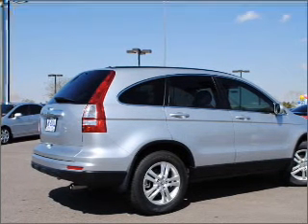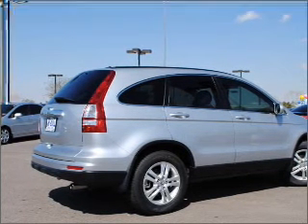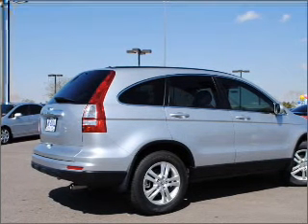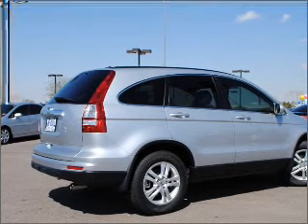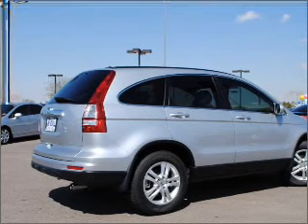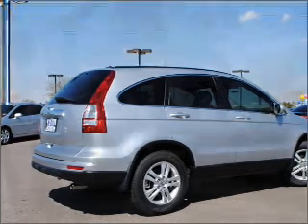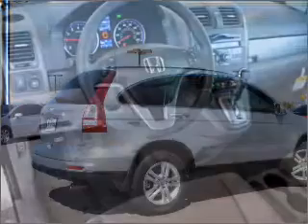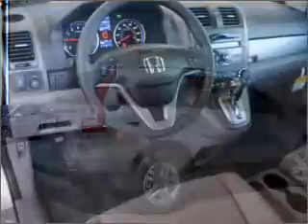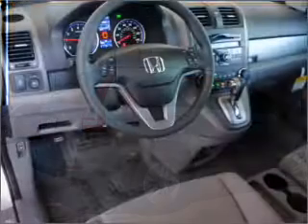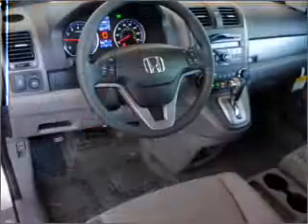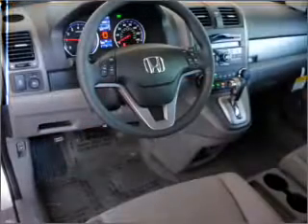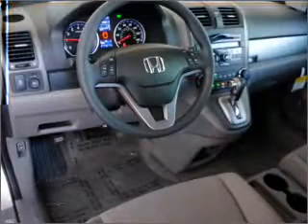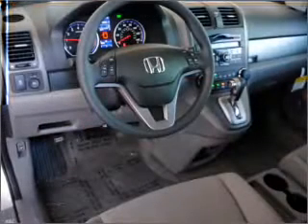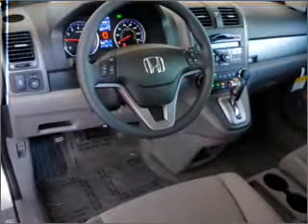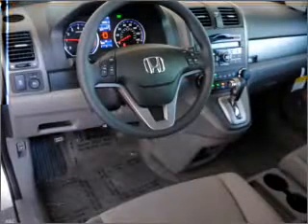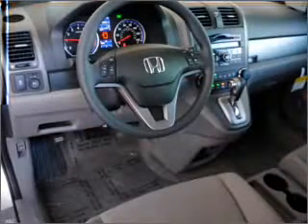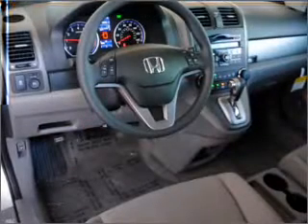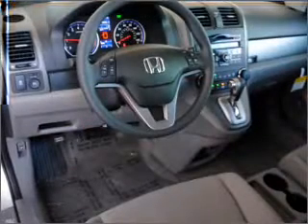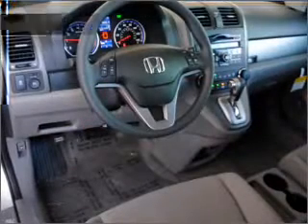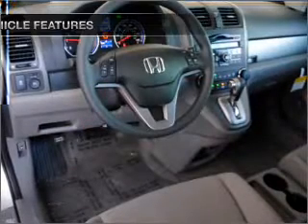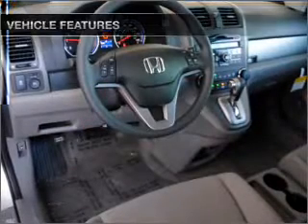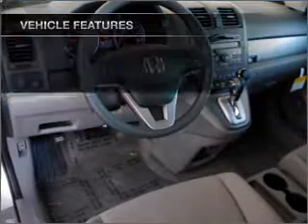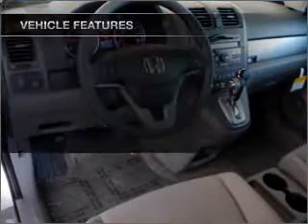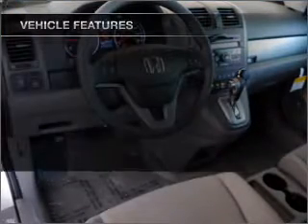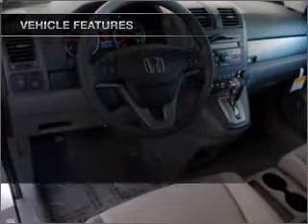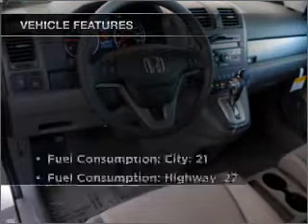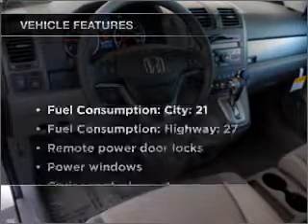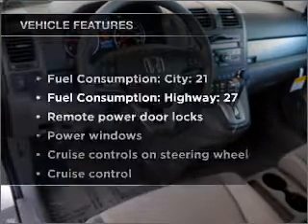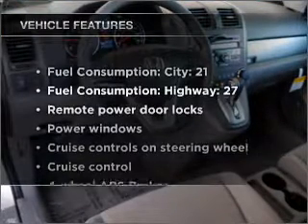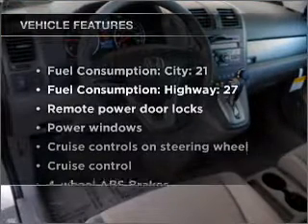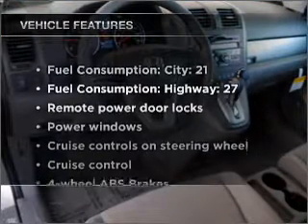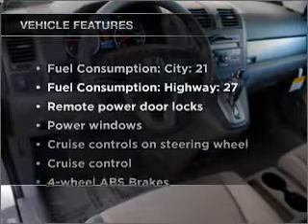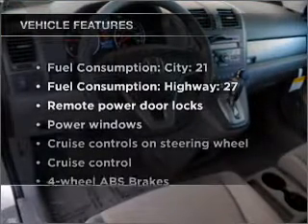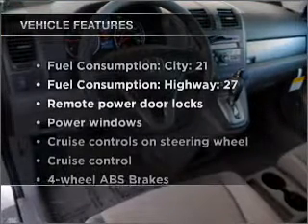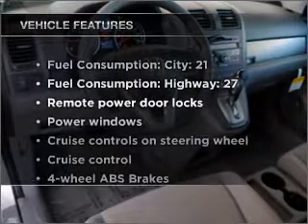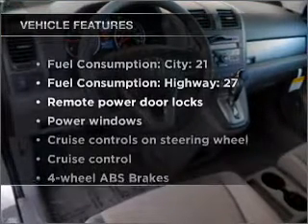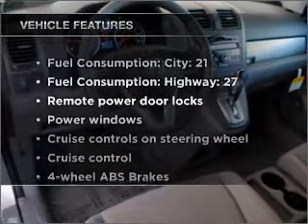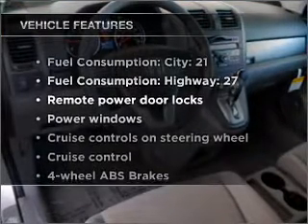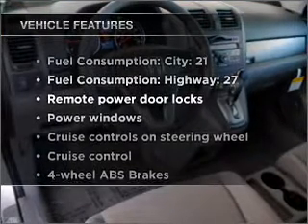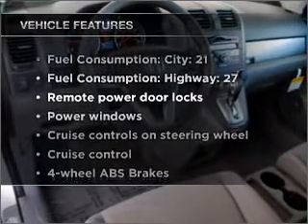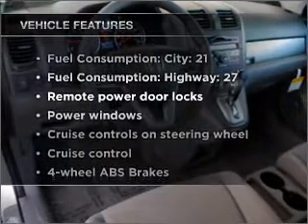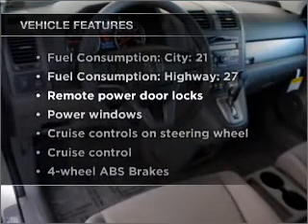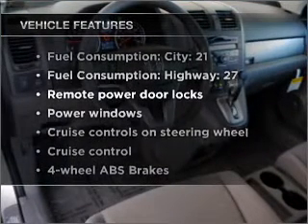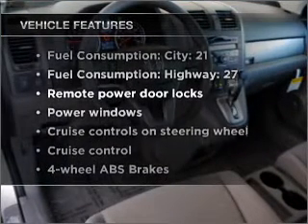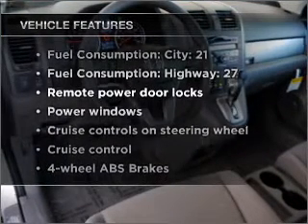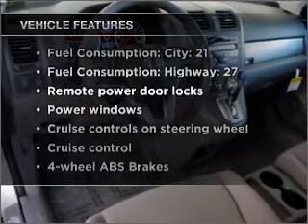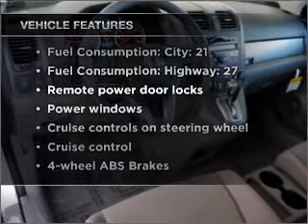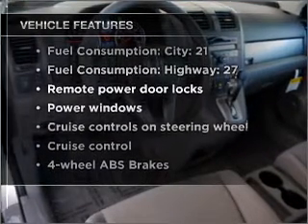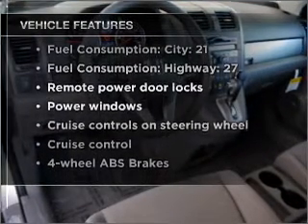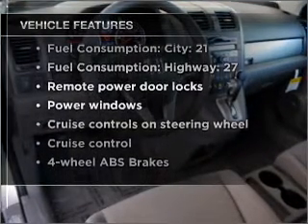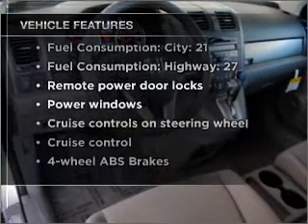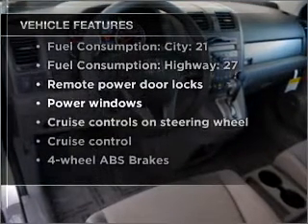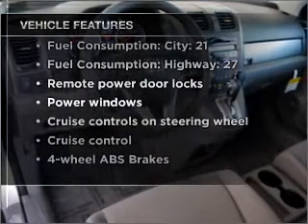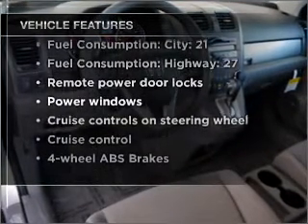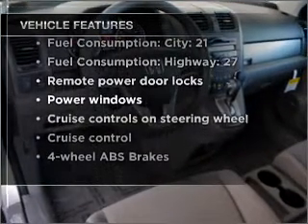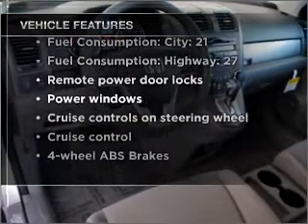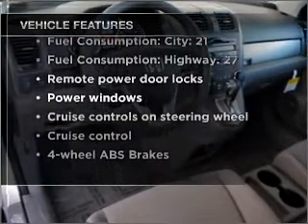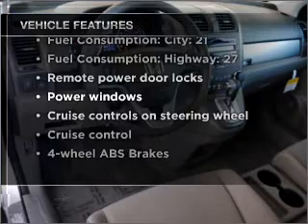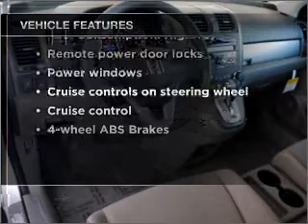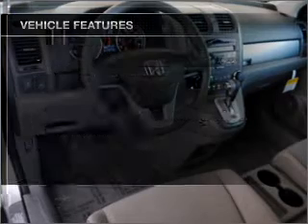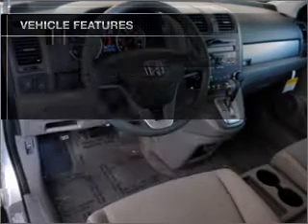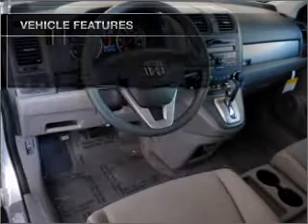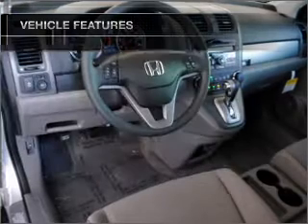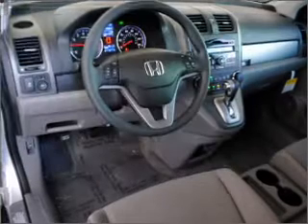Let the sun shine in with the sunroof, and with these notable features, you won't want to miss out on the opportunity to own this amazing ride.